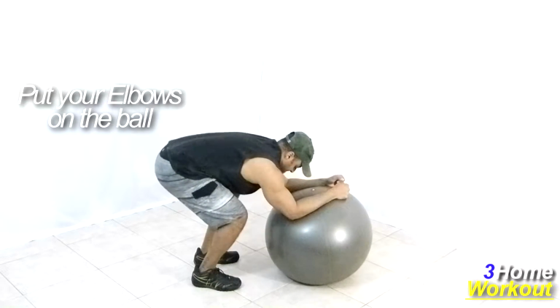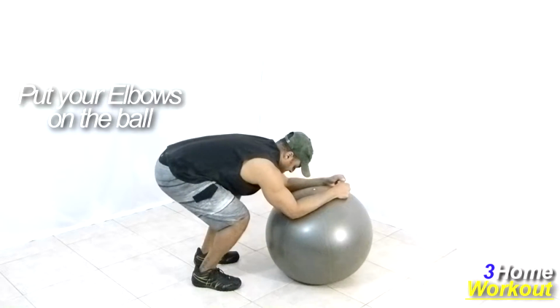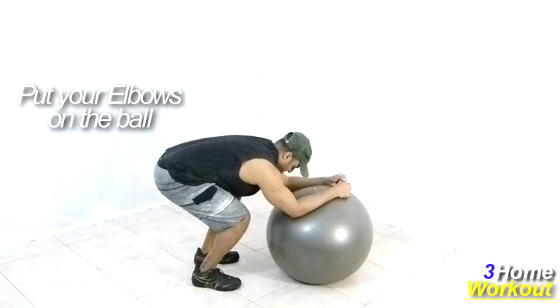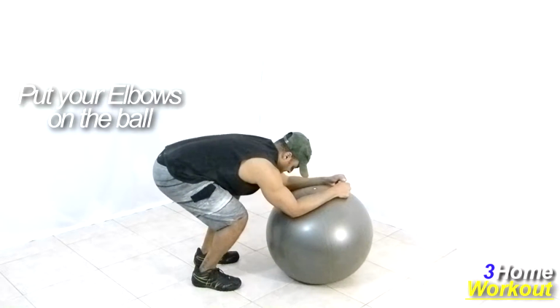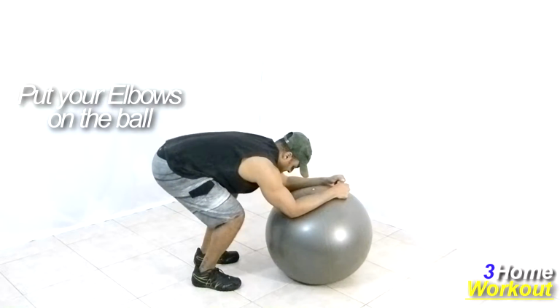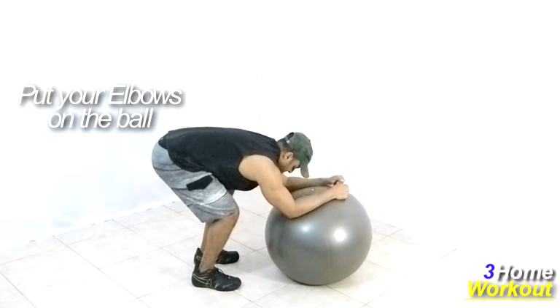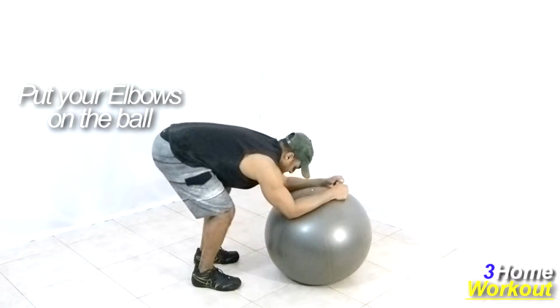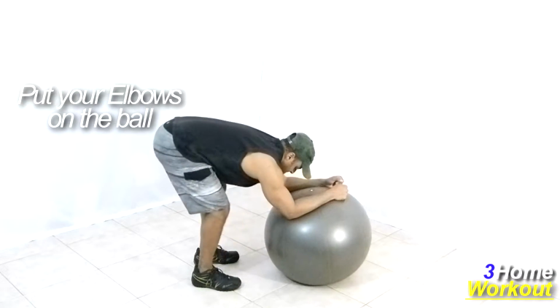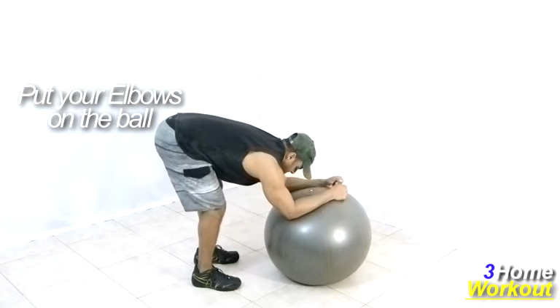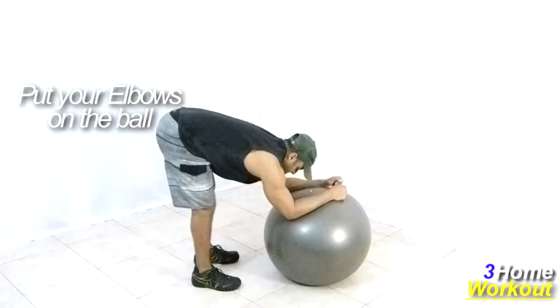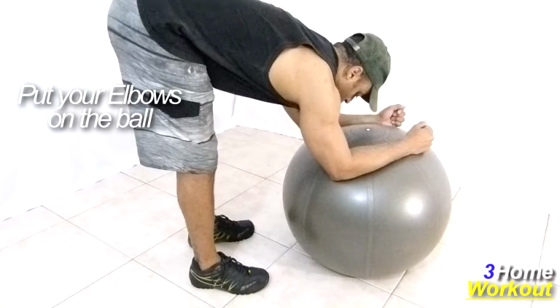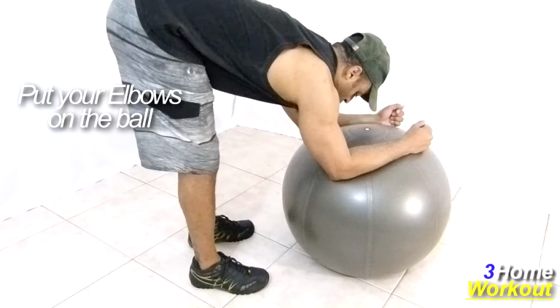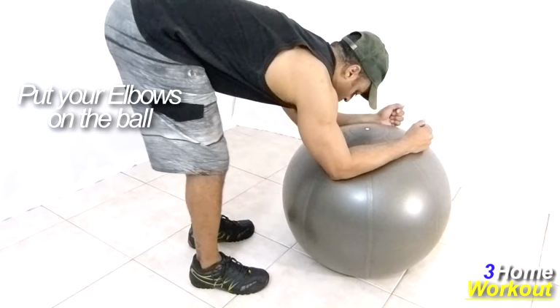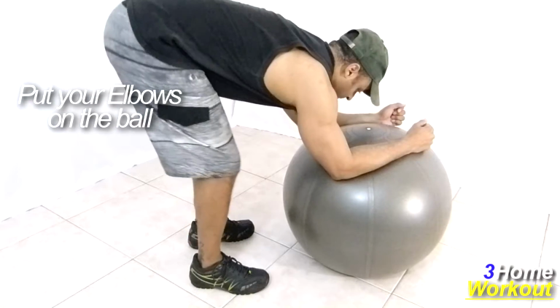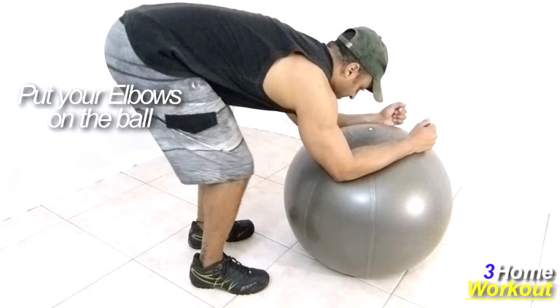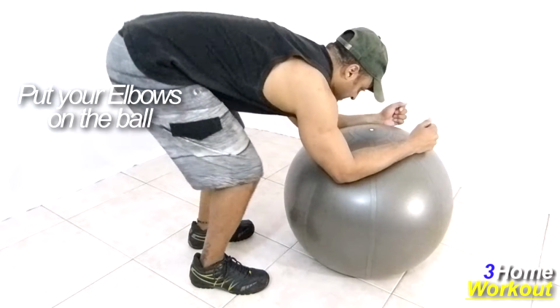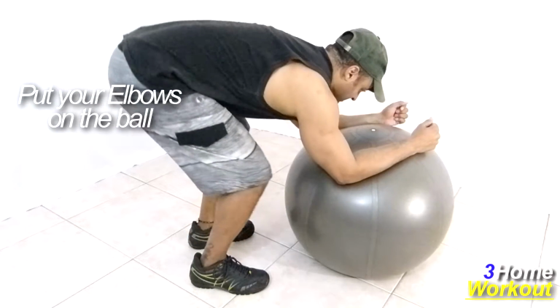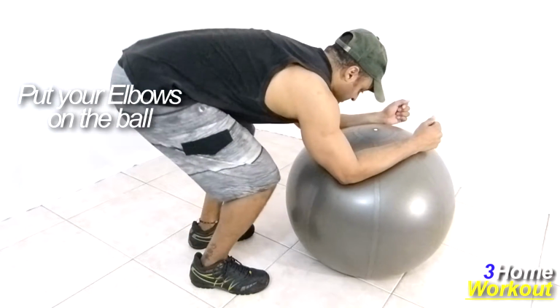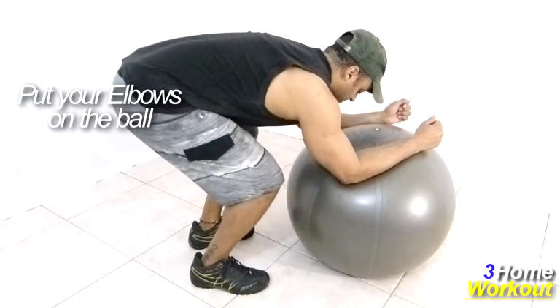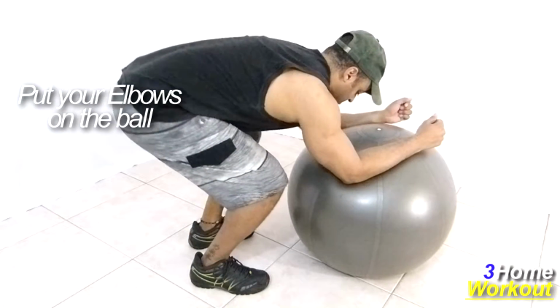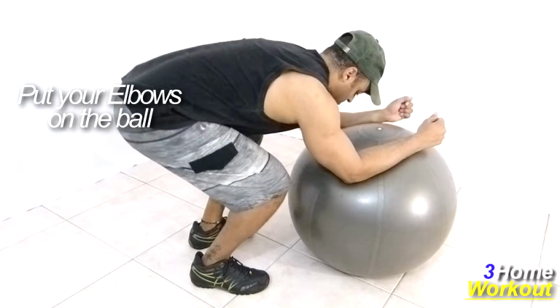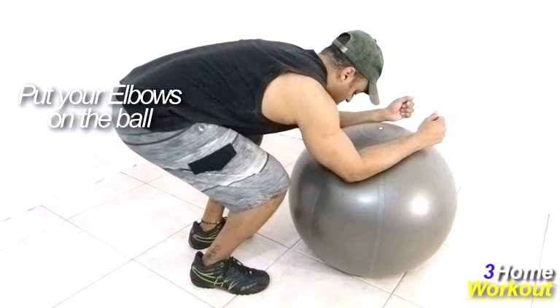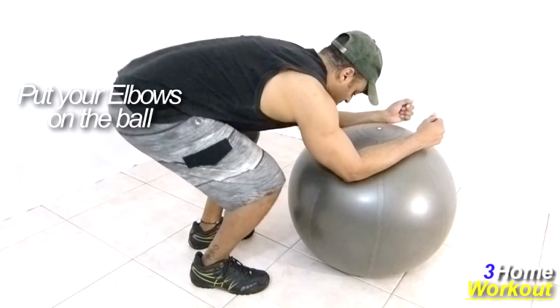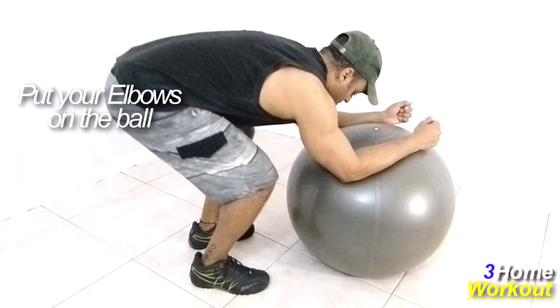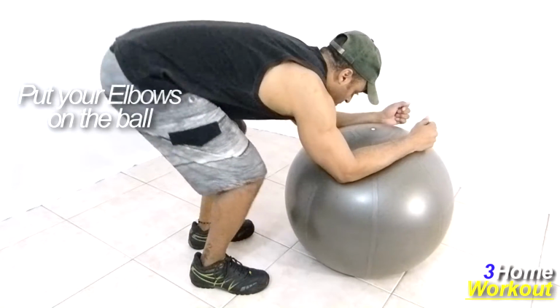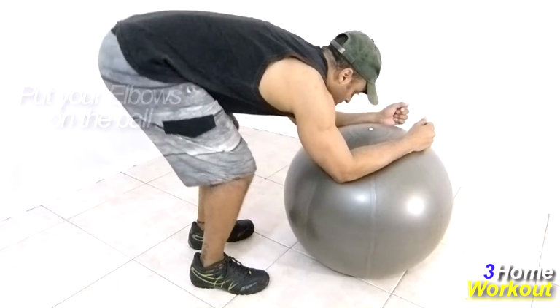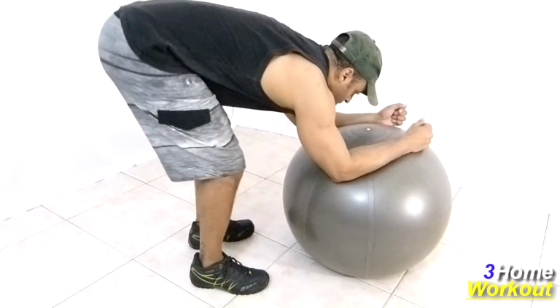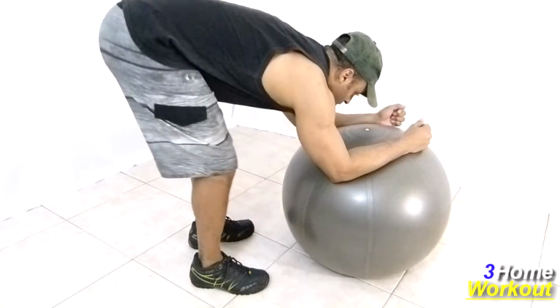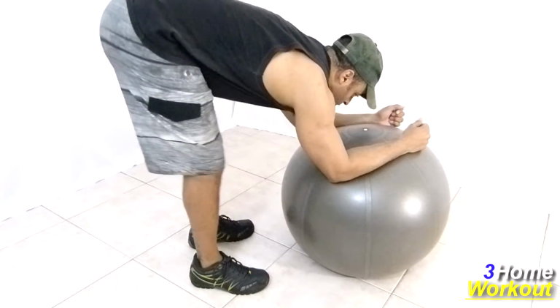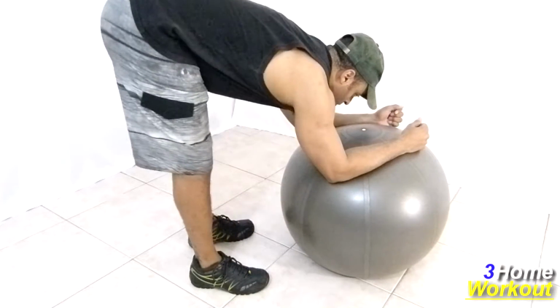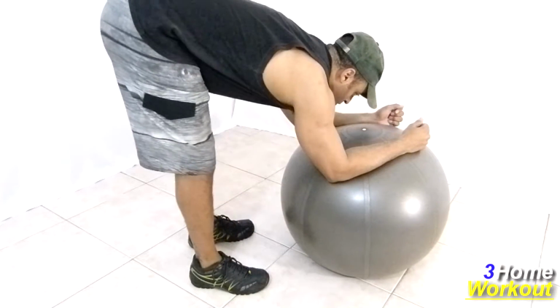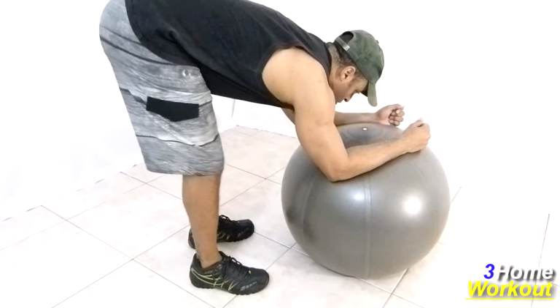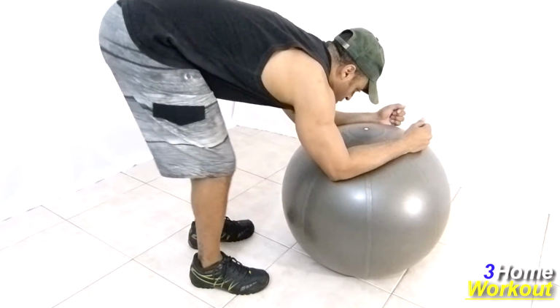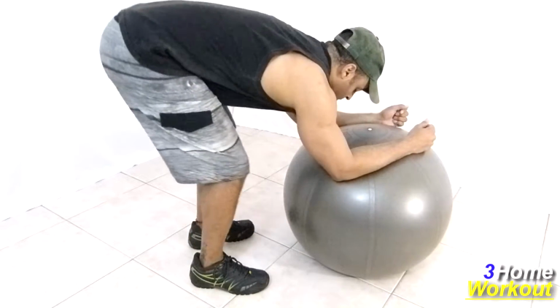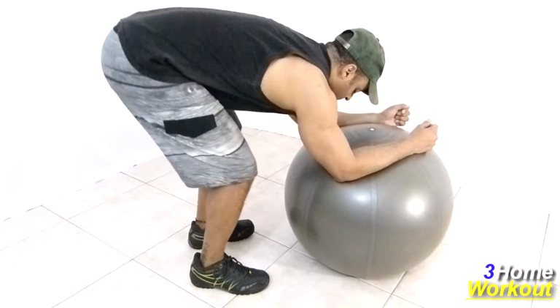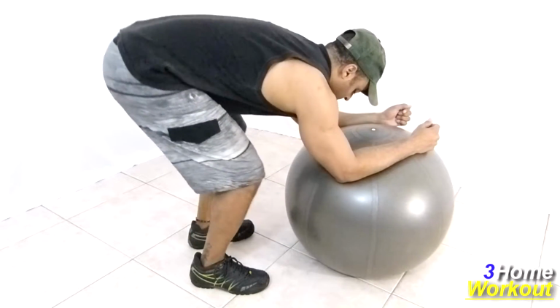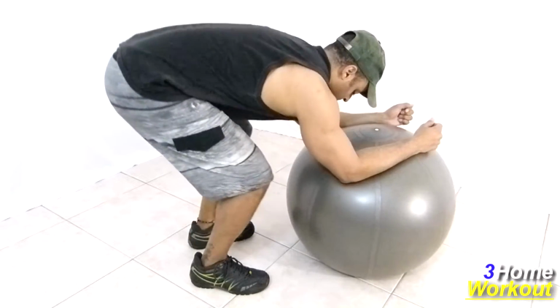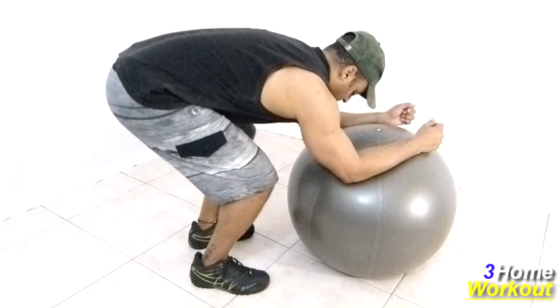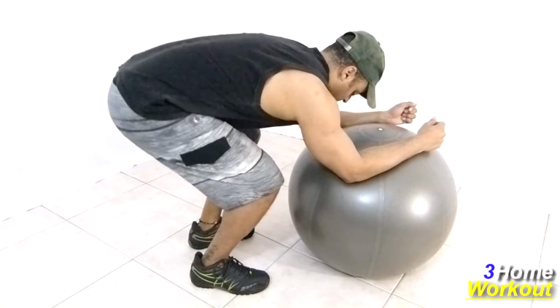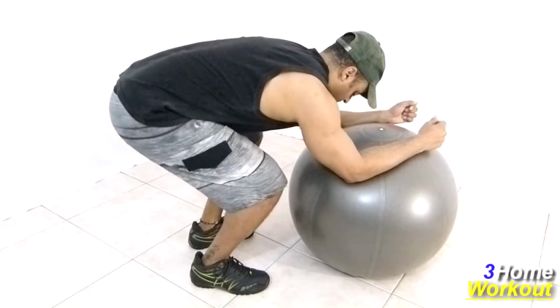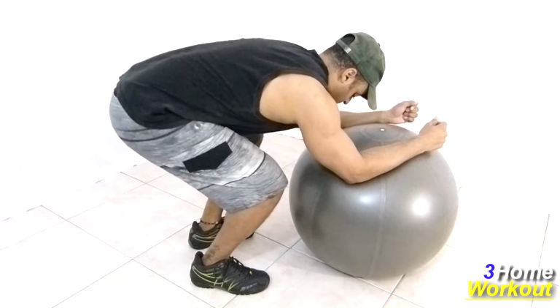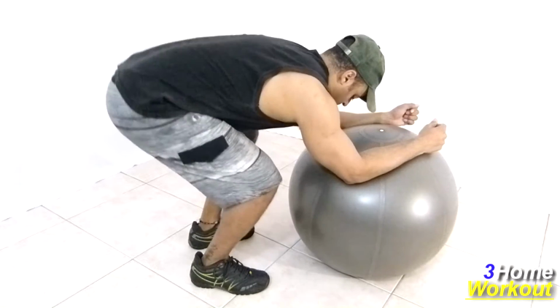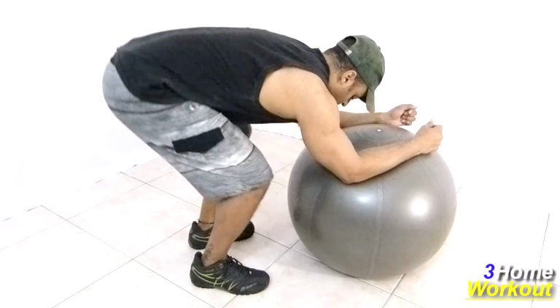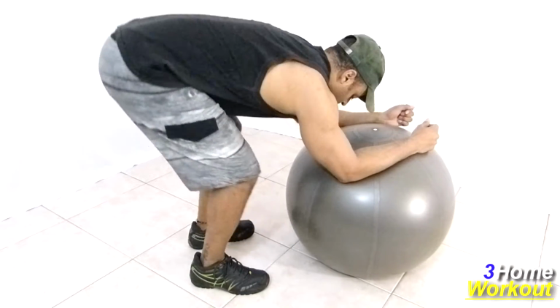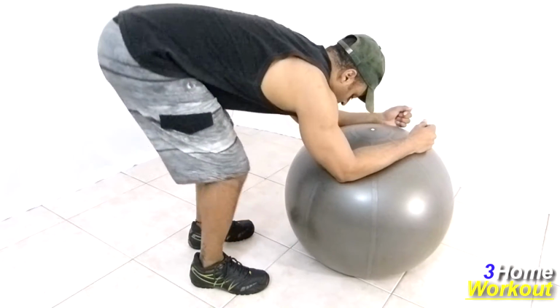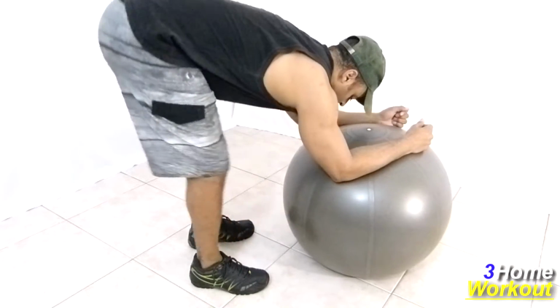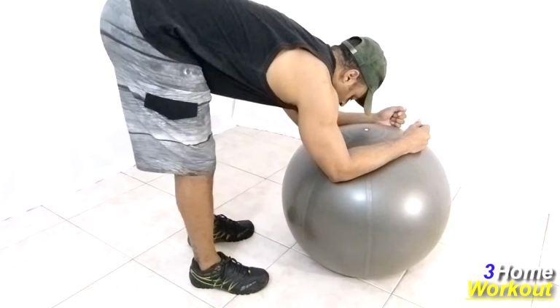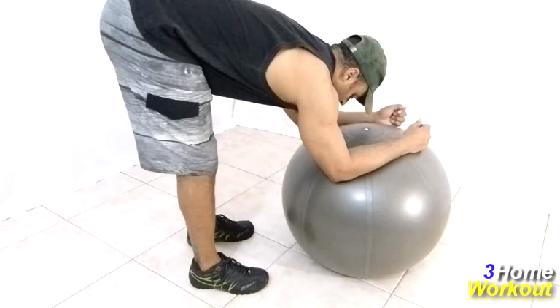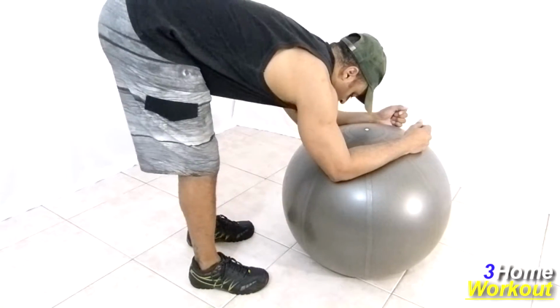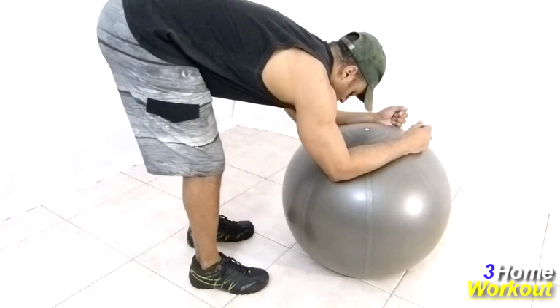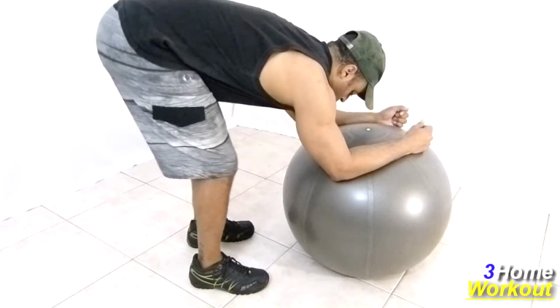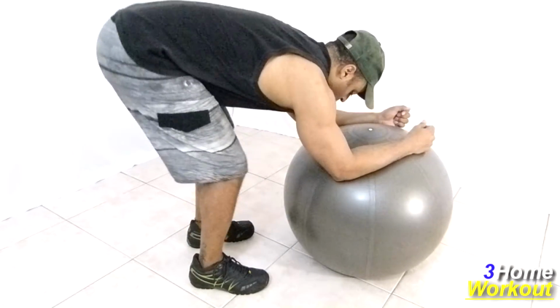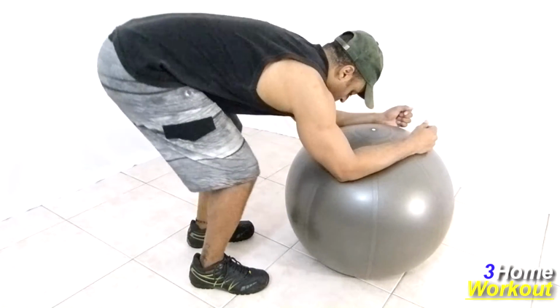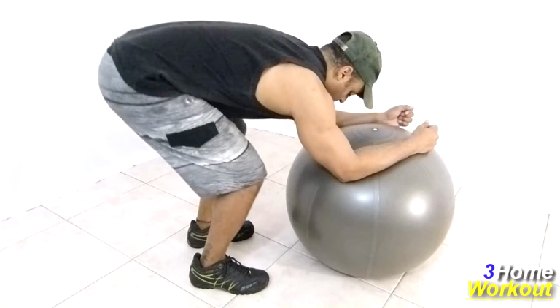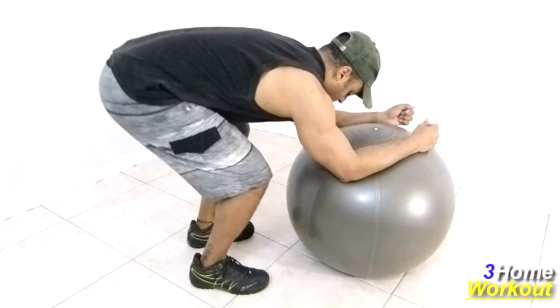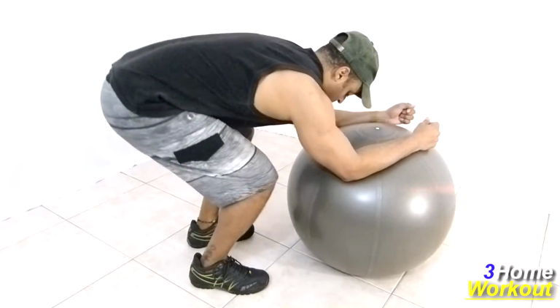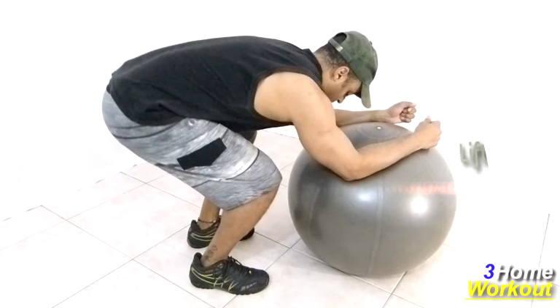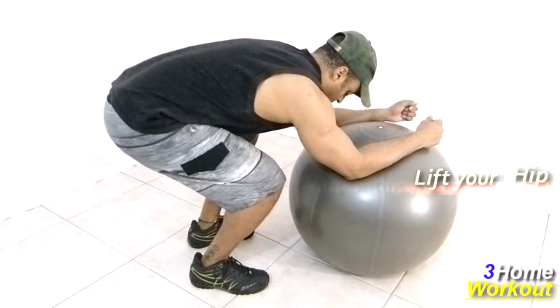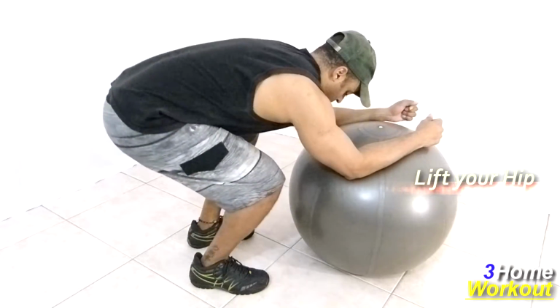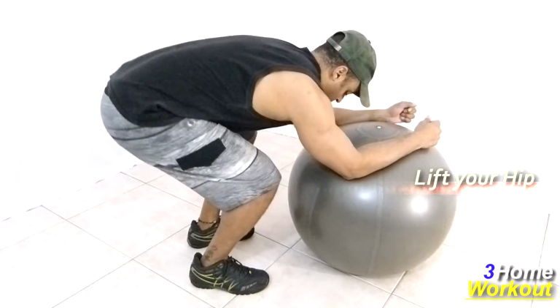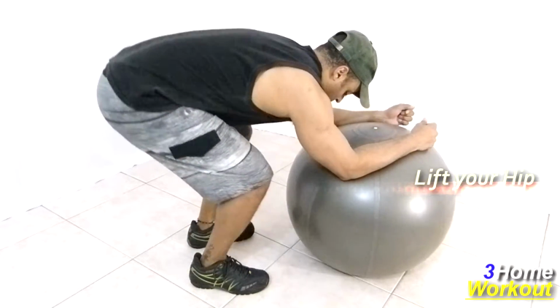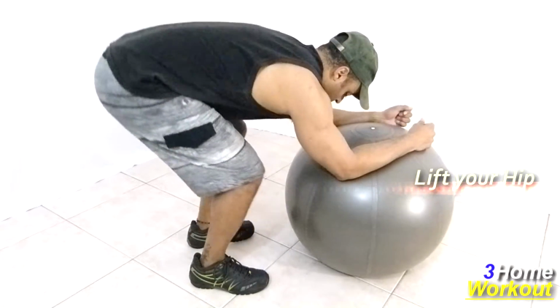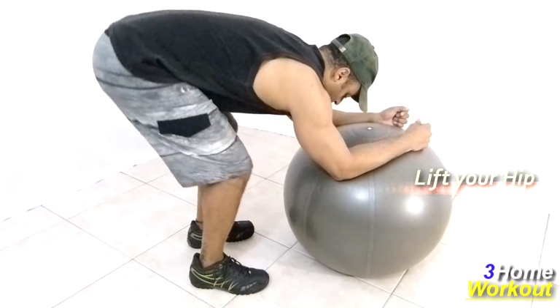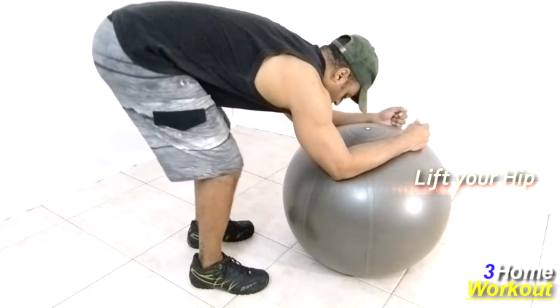Keep your back straight and with your knees extended, you should do a flexion of your knees, taking your hip backward, contracting your hamstrings.